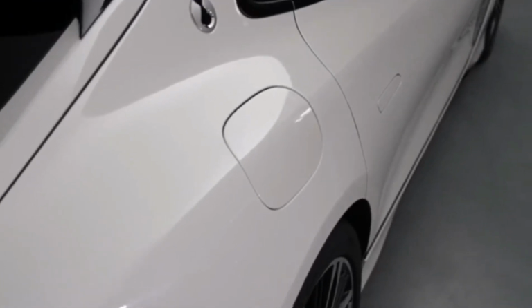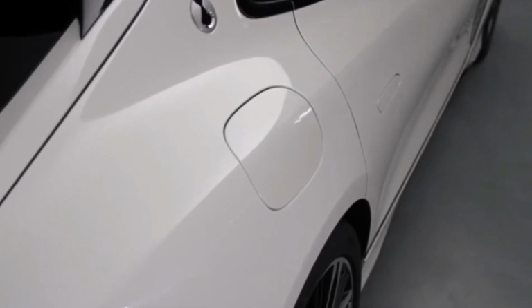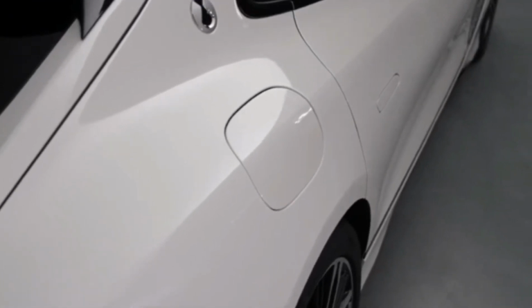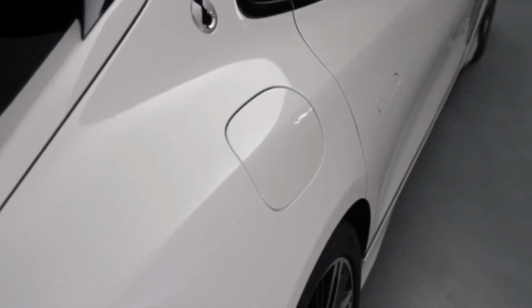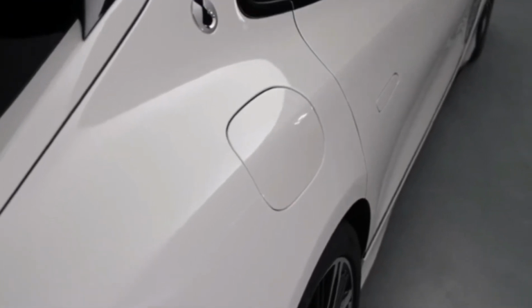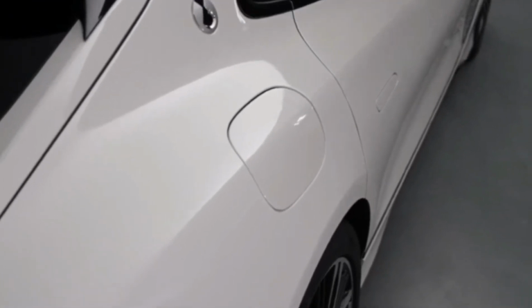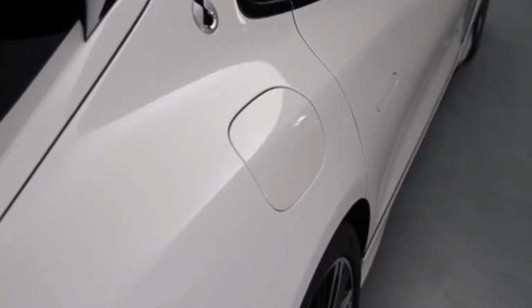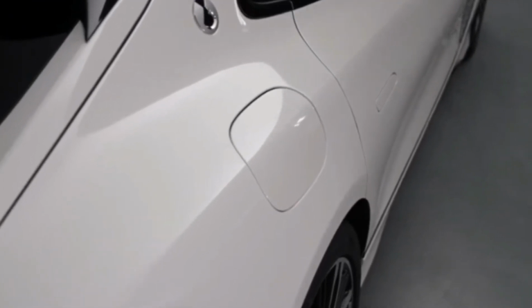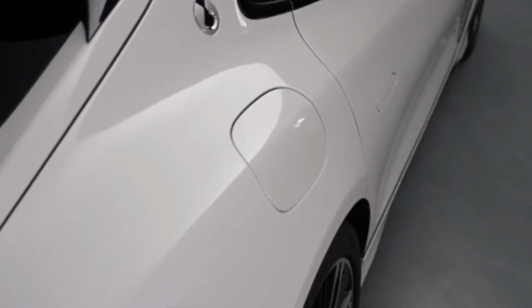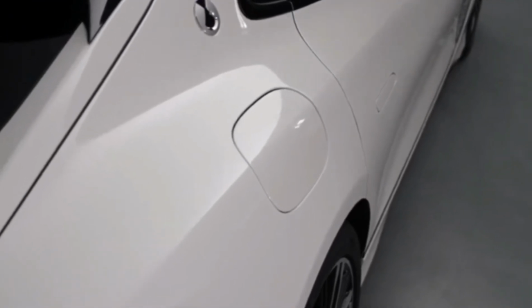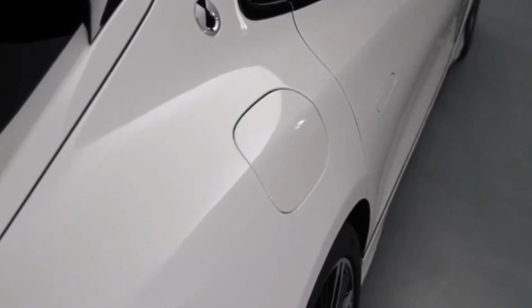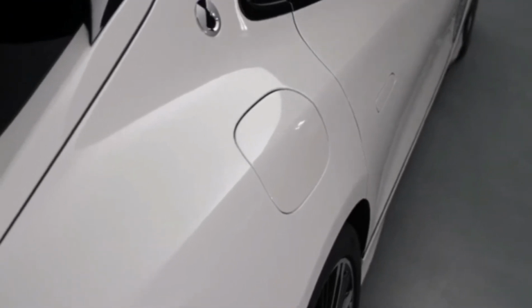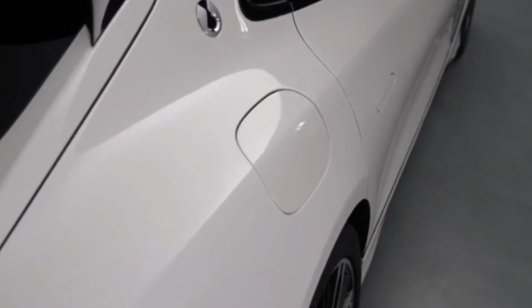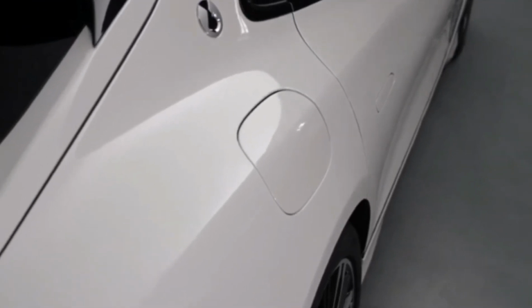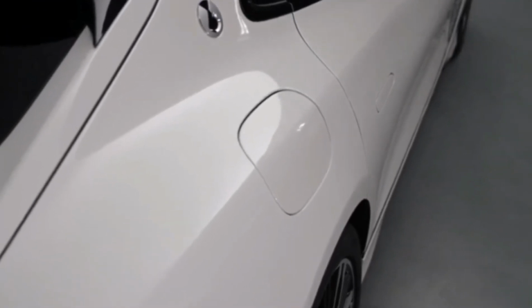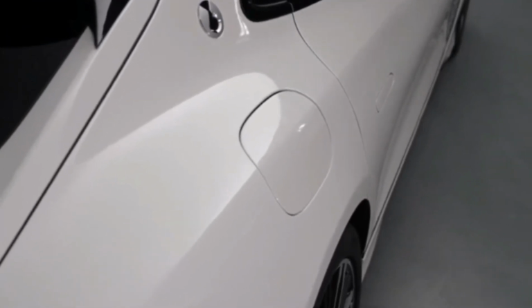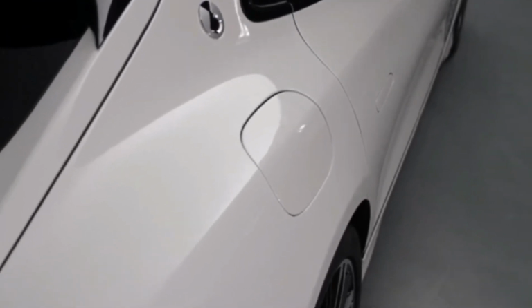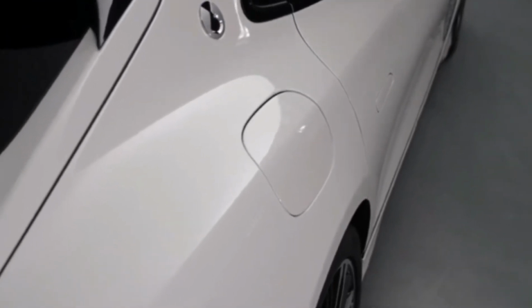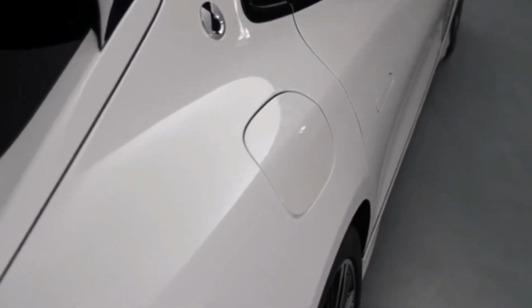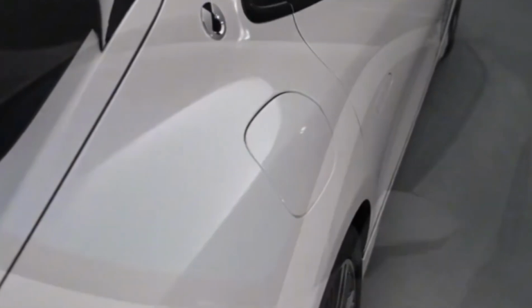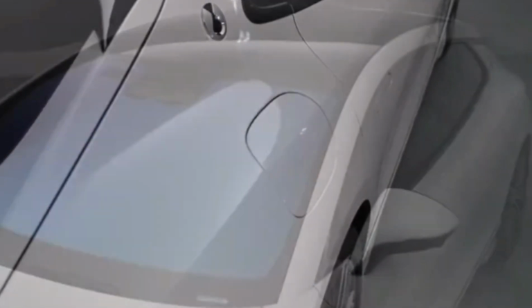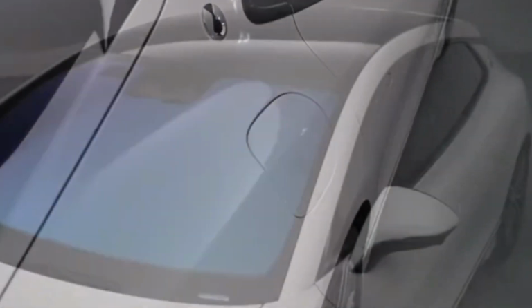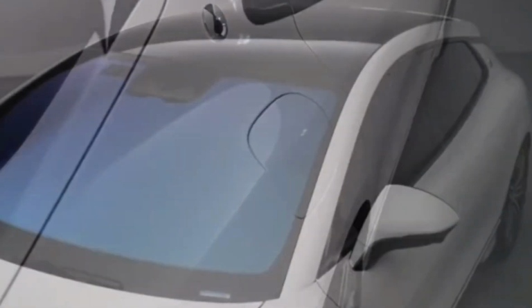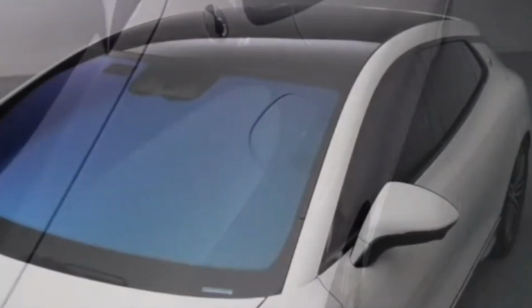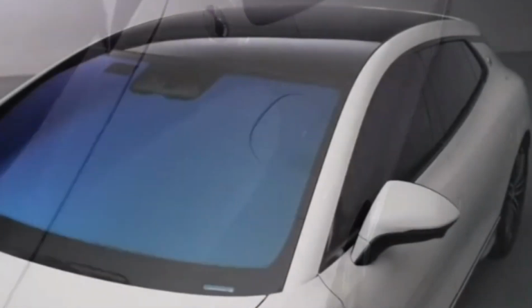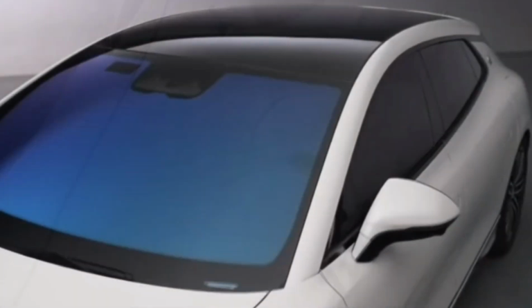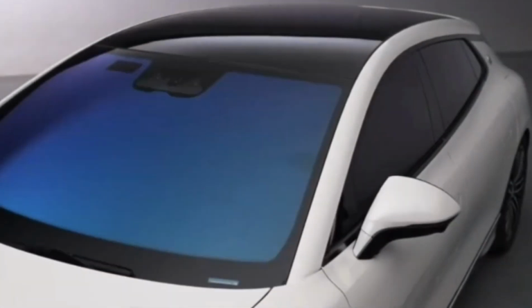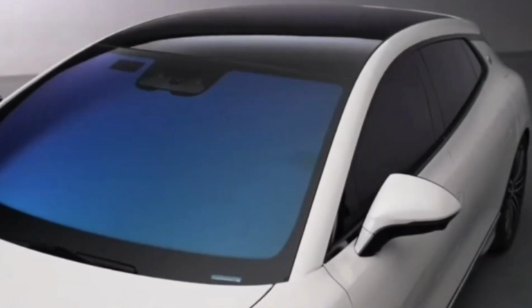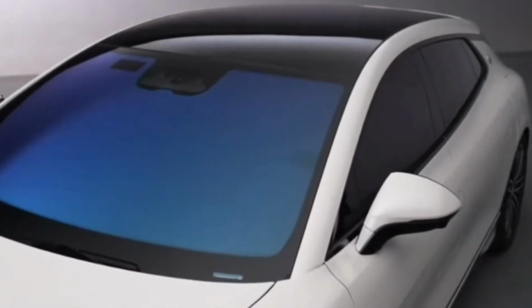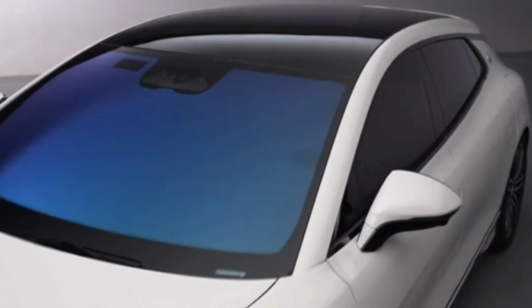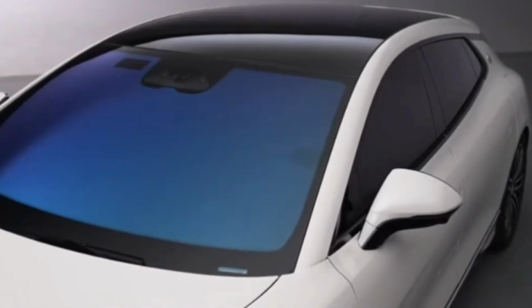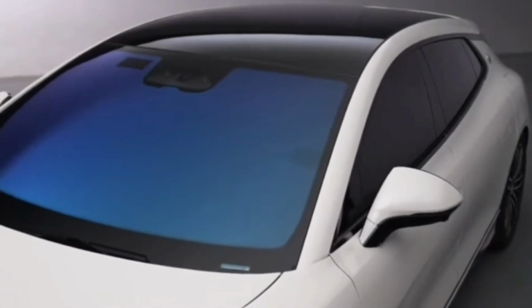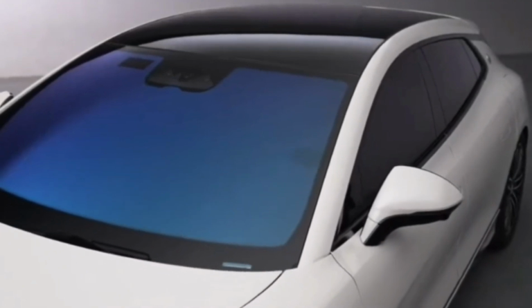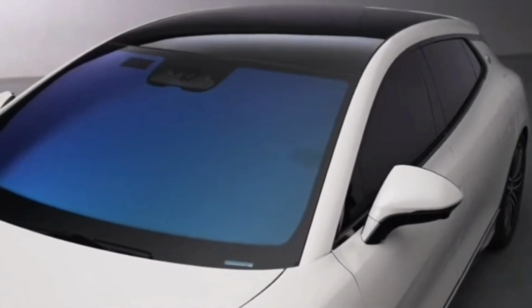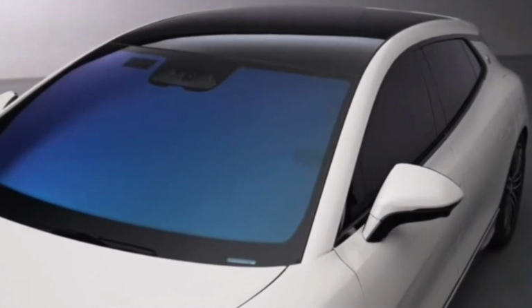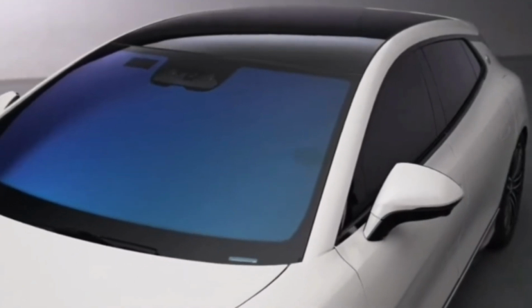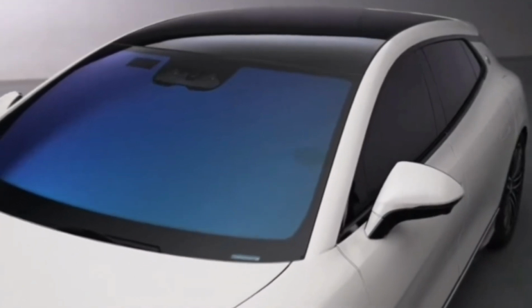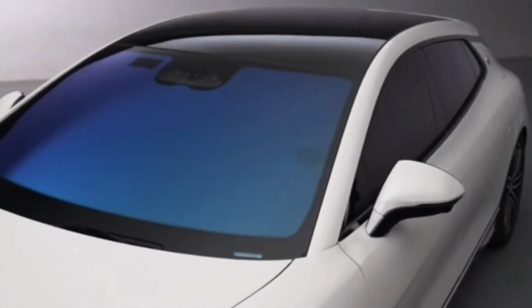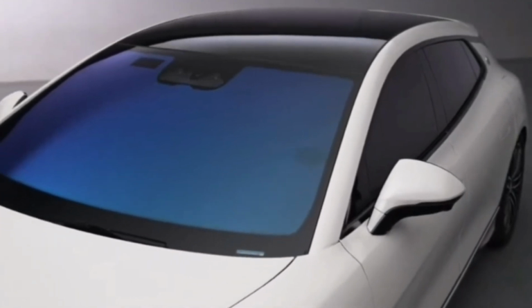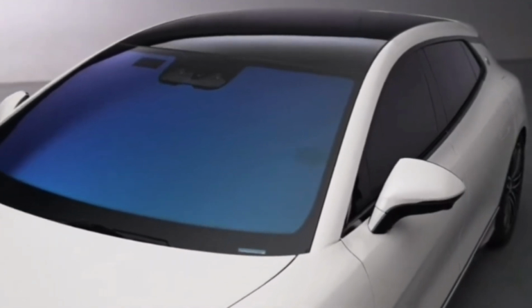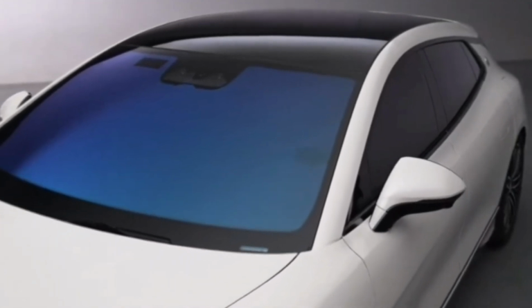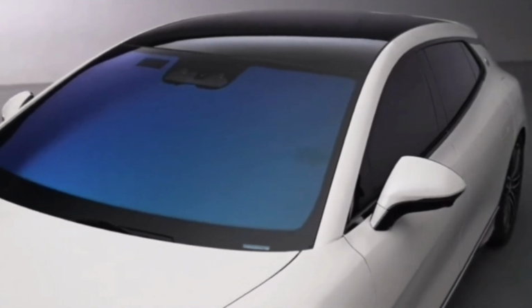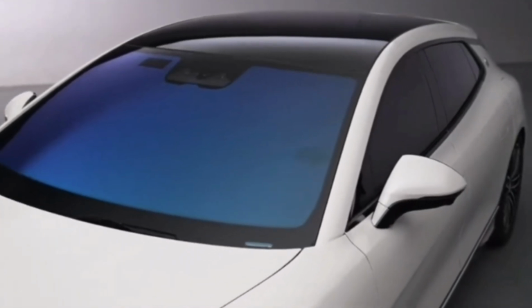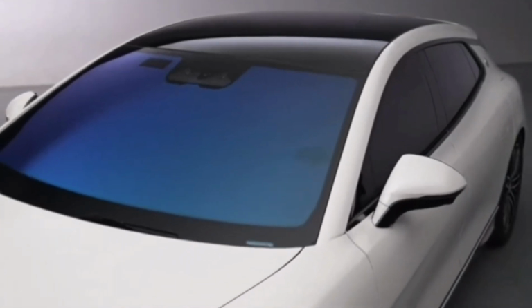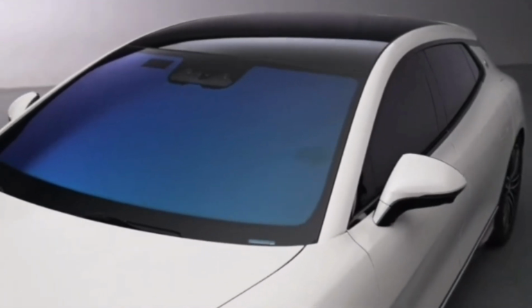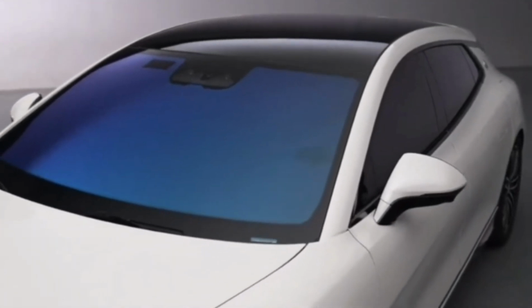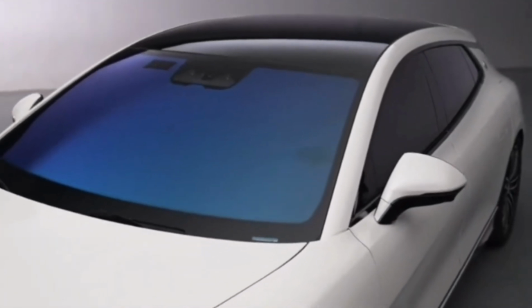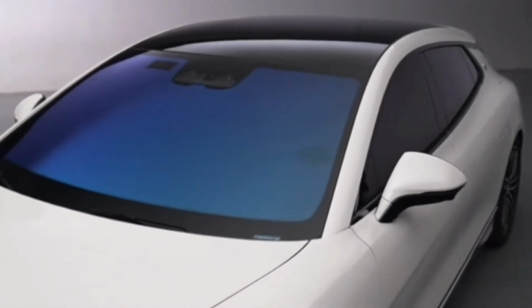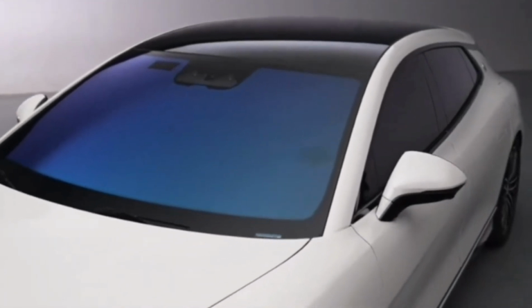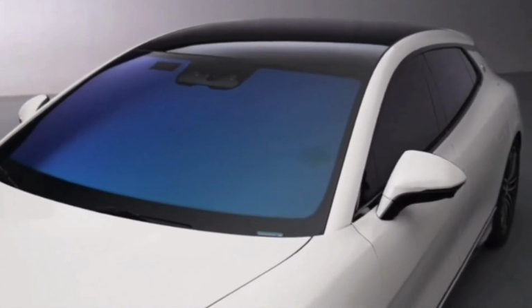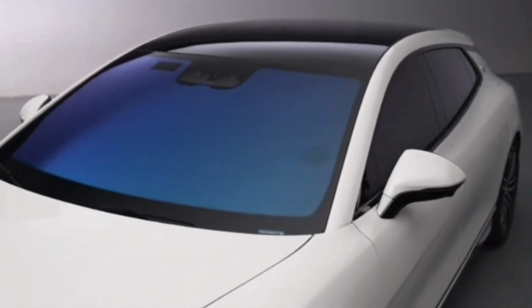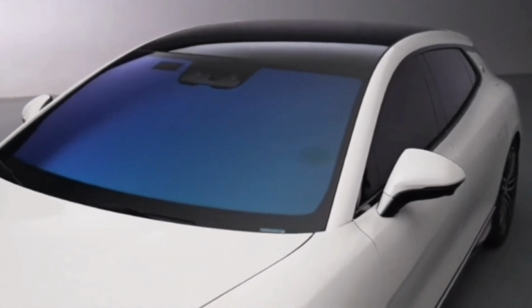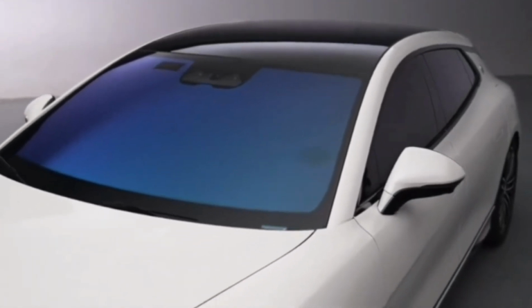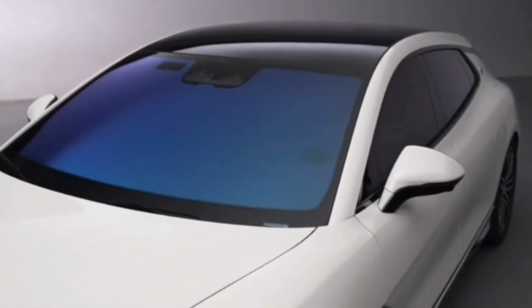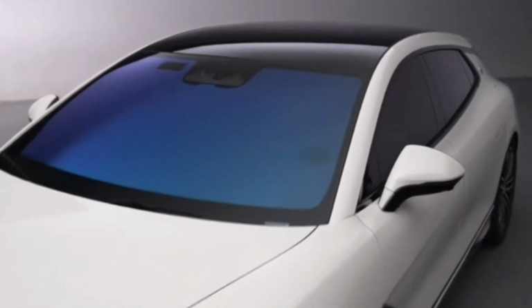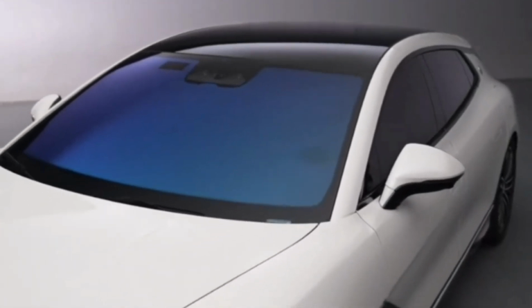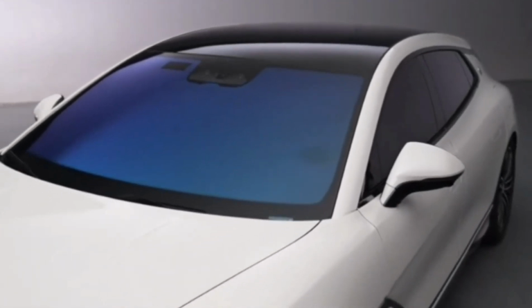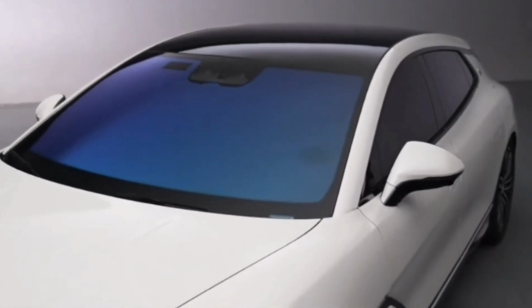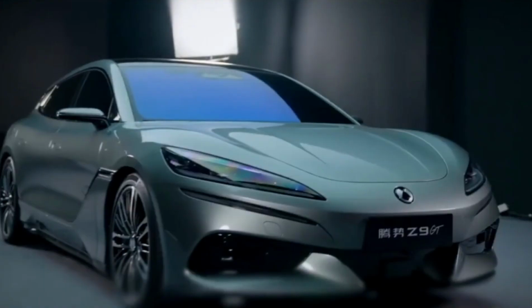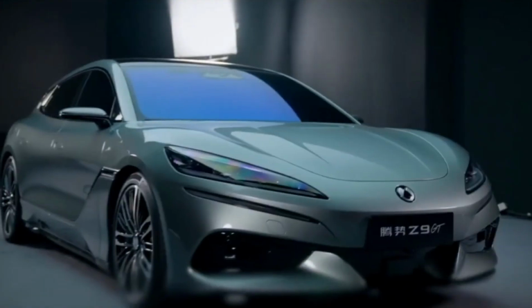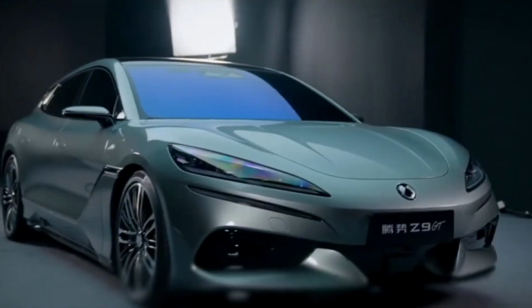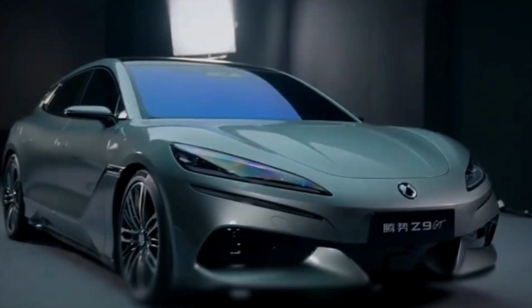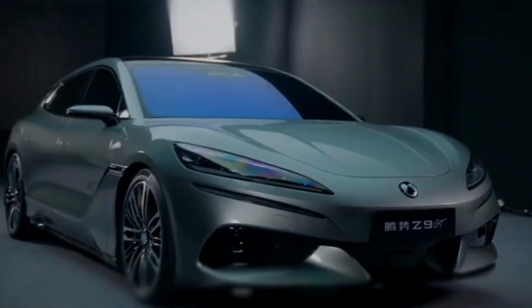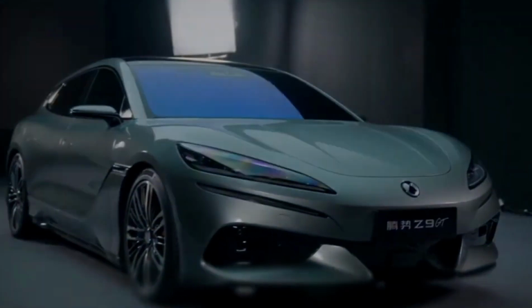The Denza Z9 GT is more than just a vehicle — it's a vision crafted into reality, ready to redefine the roads.